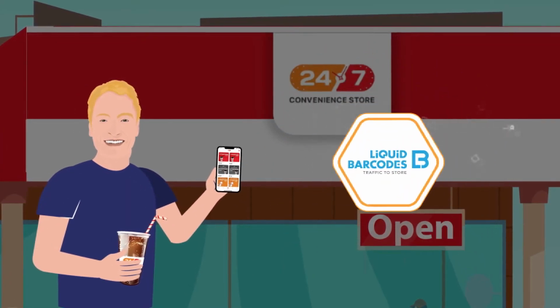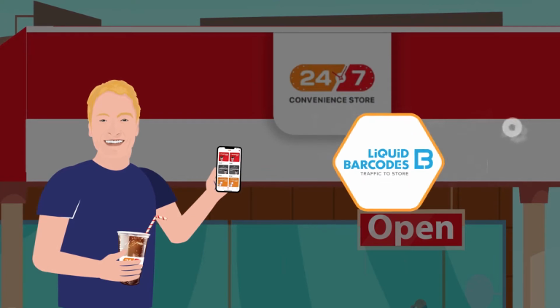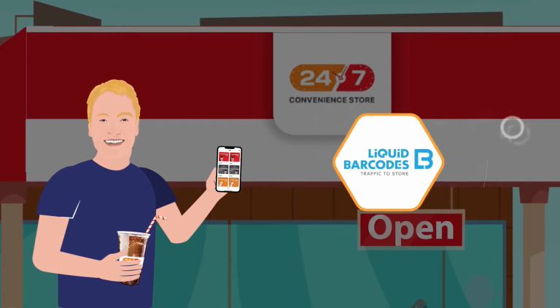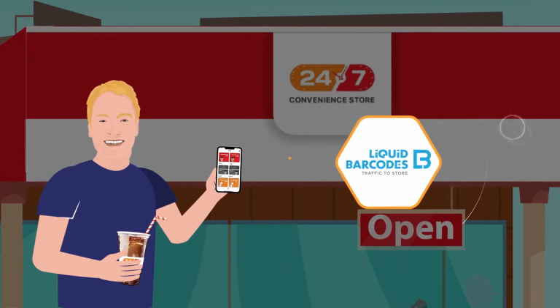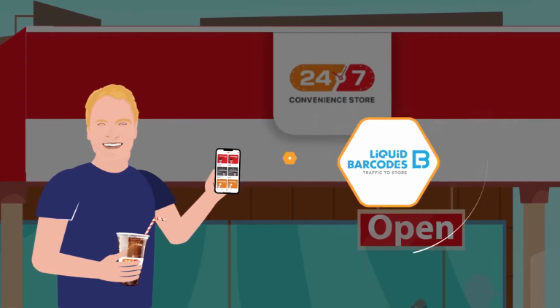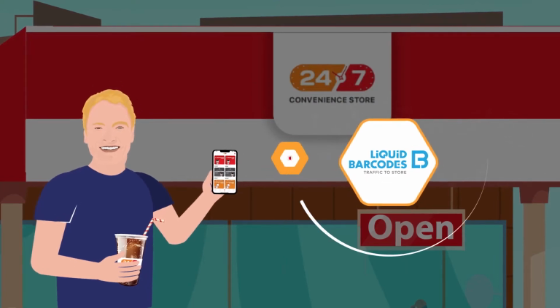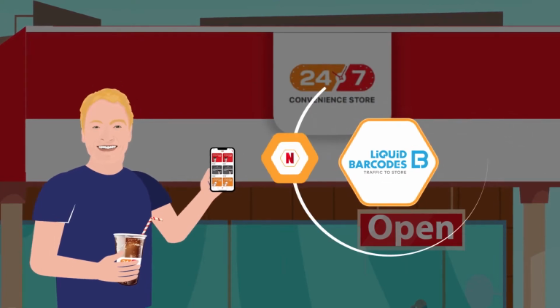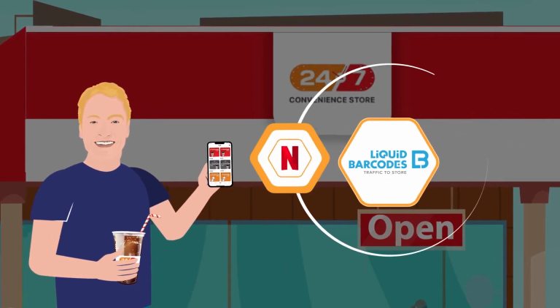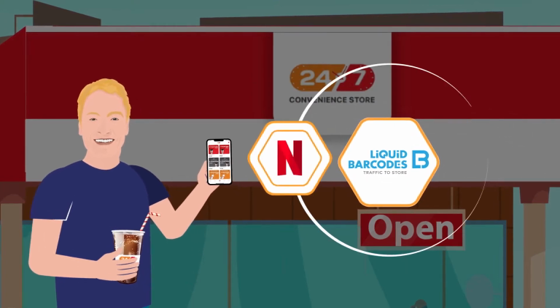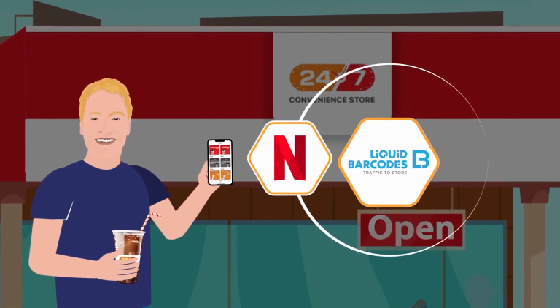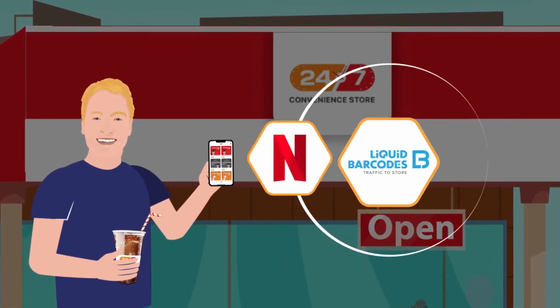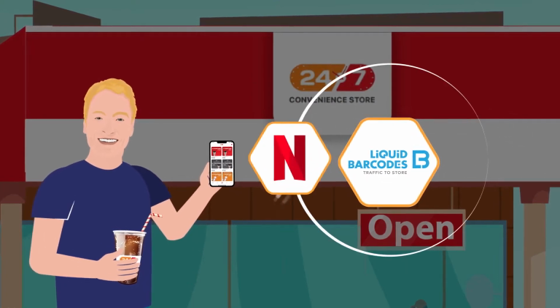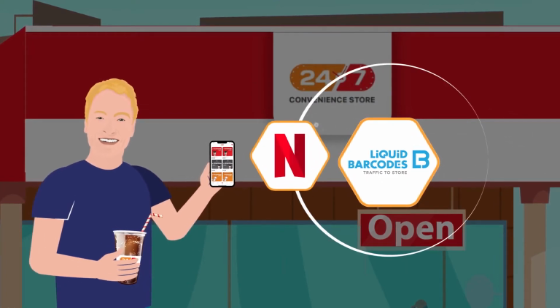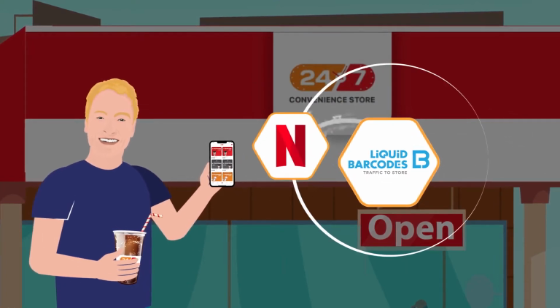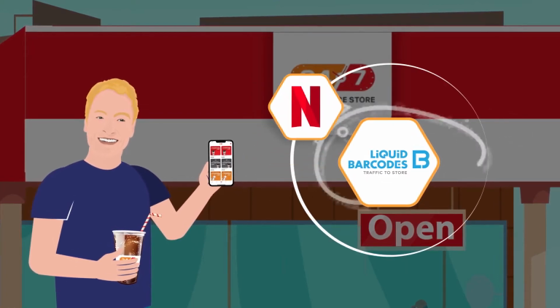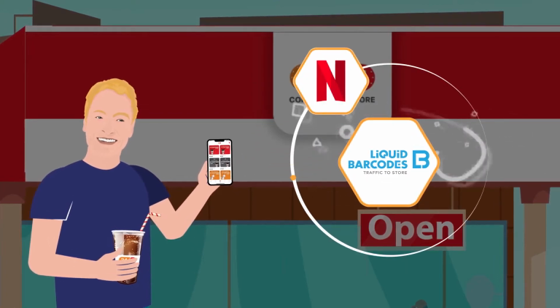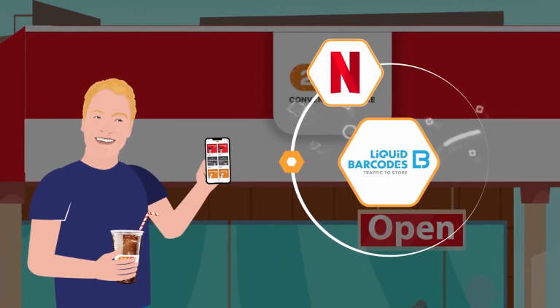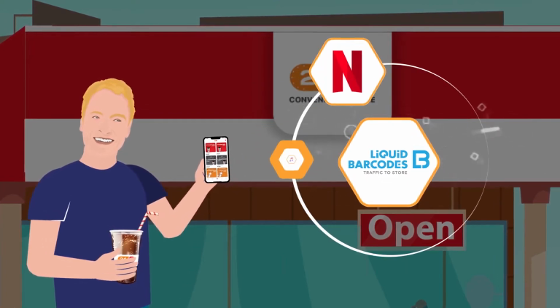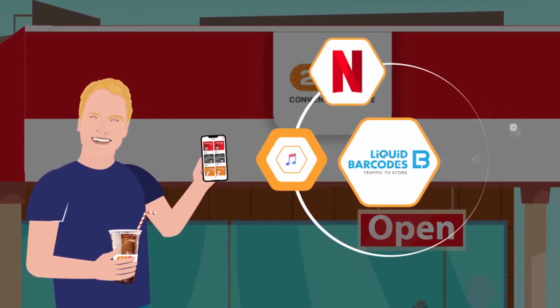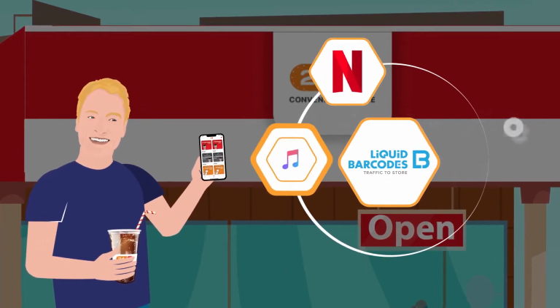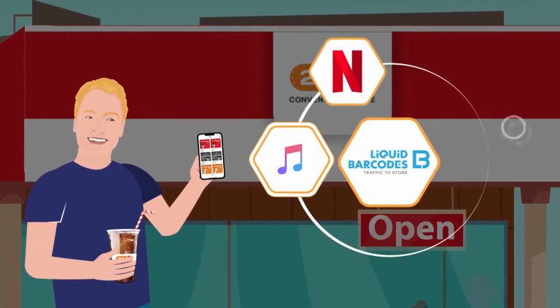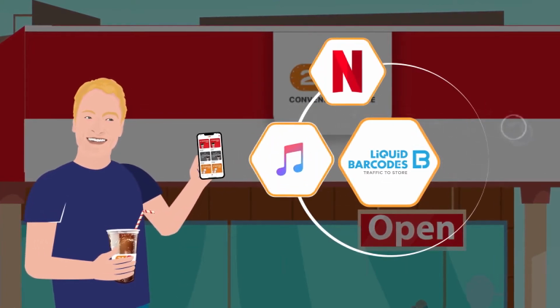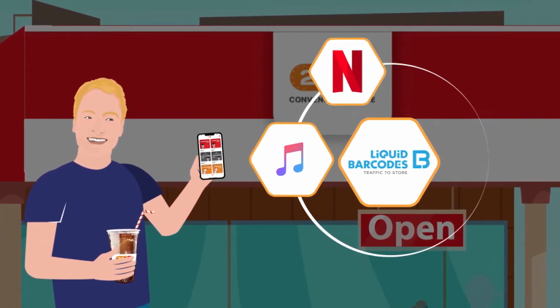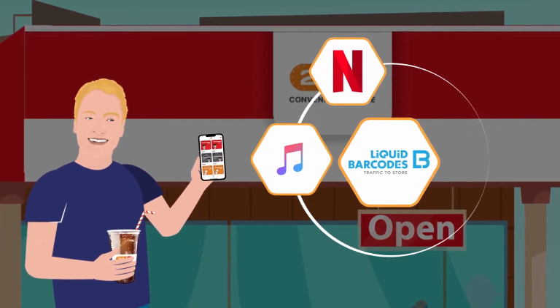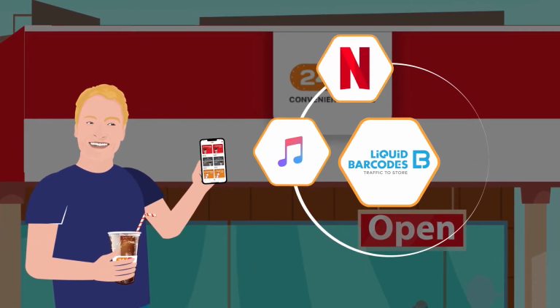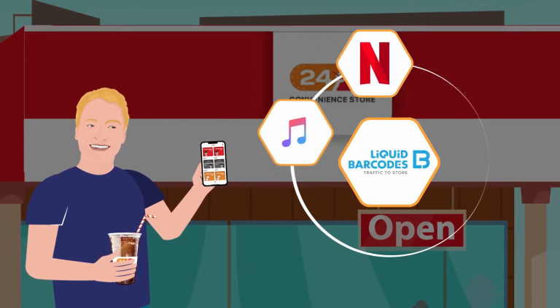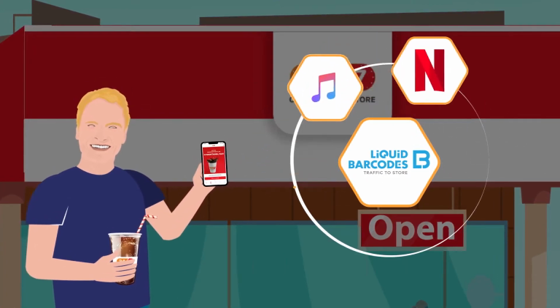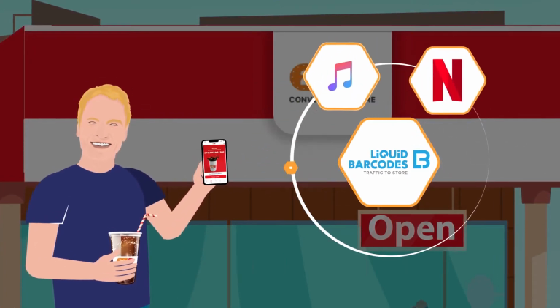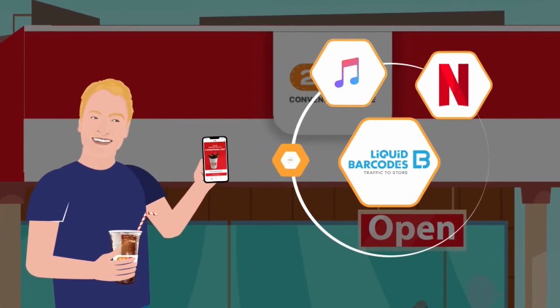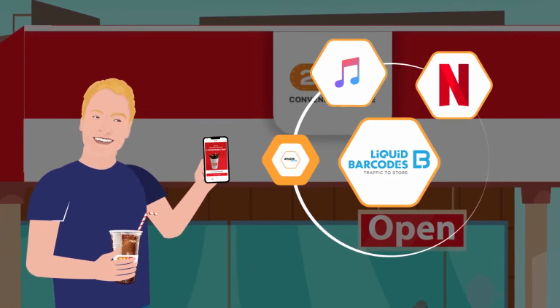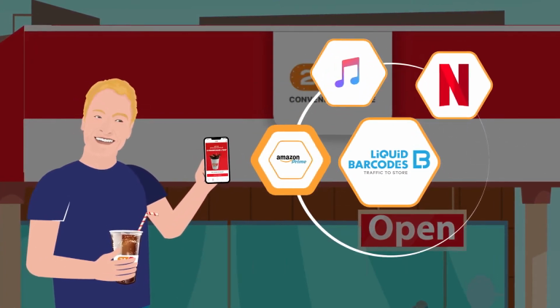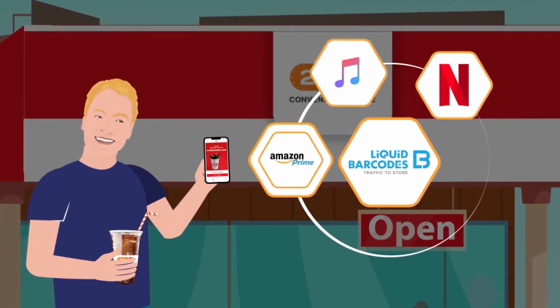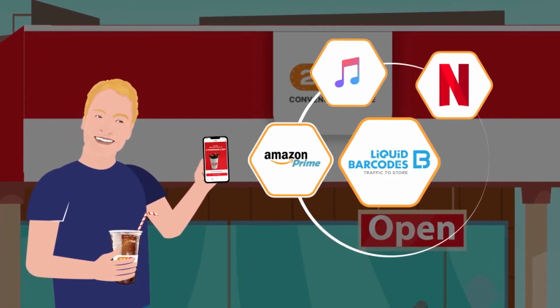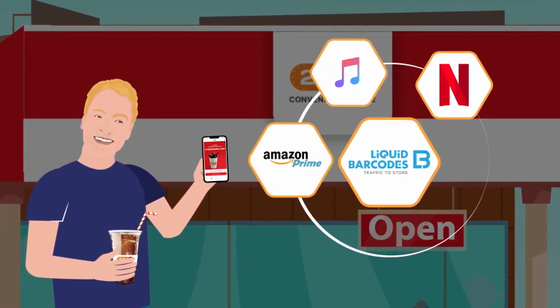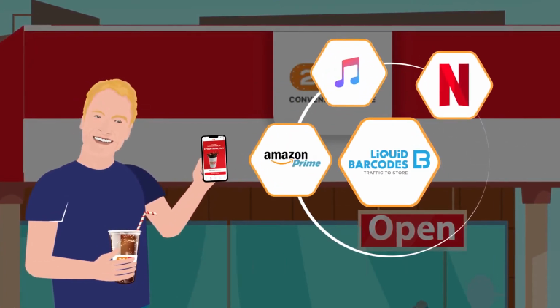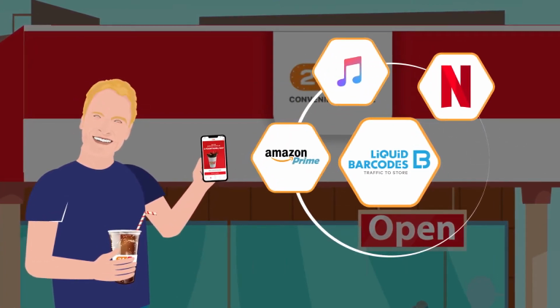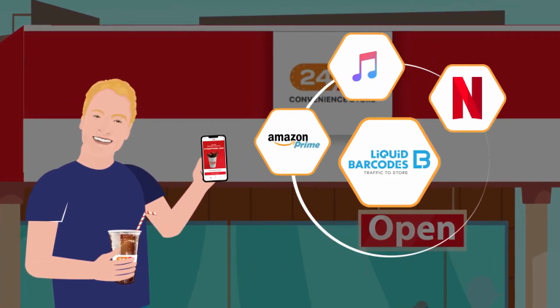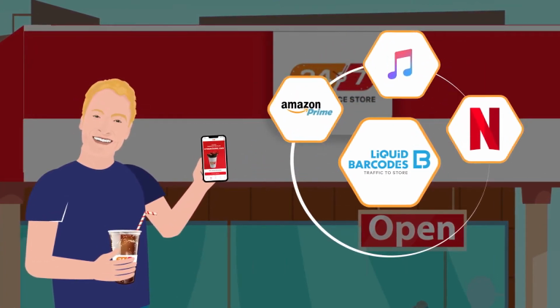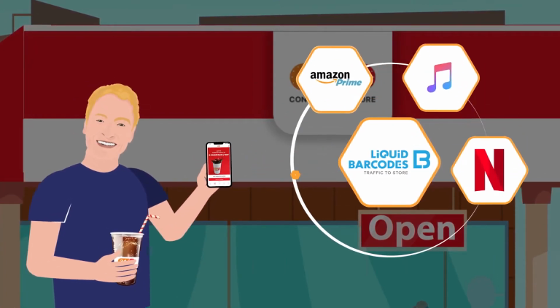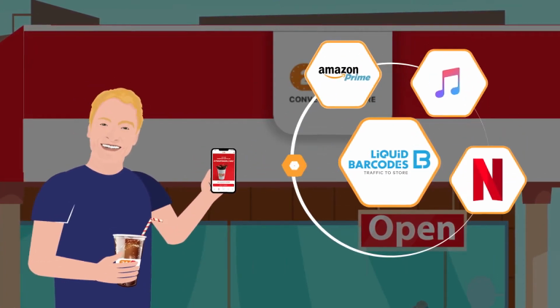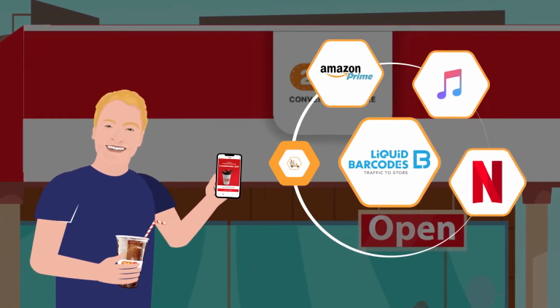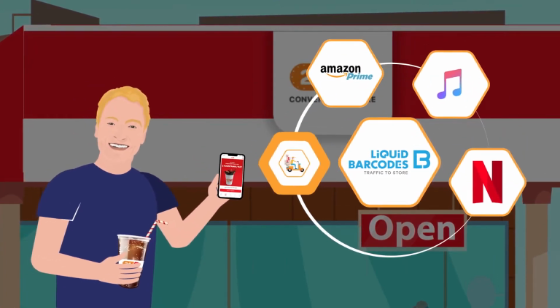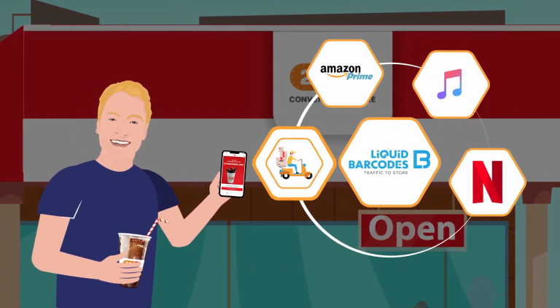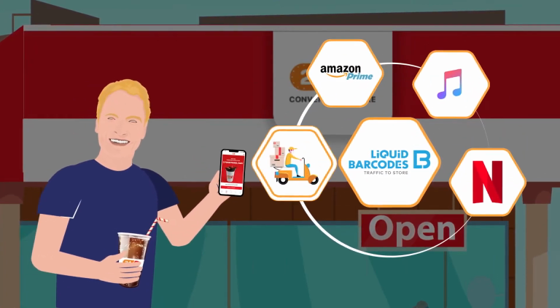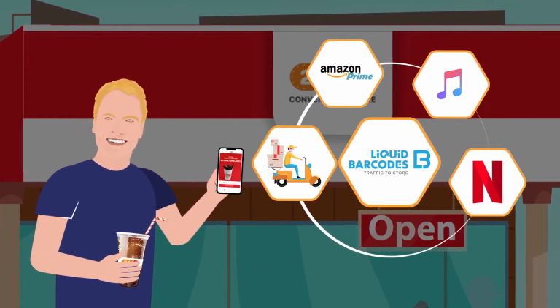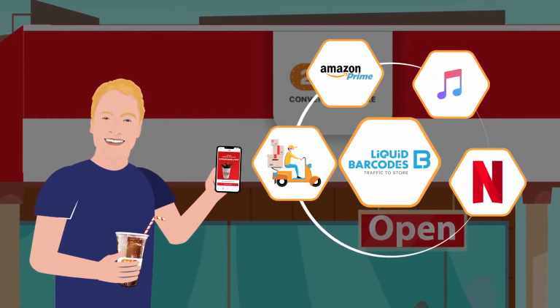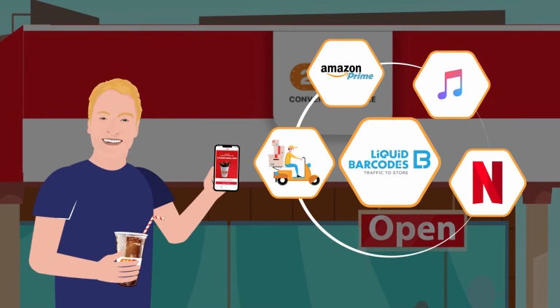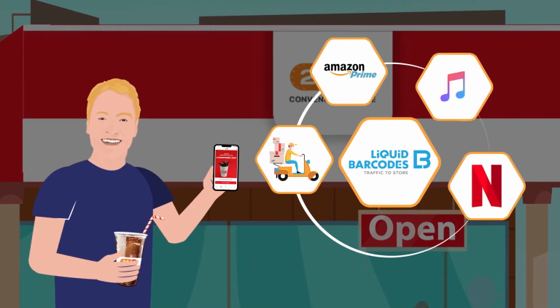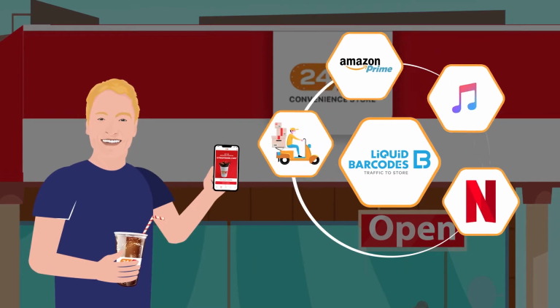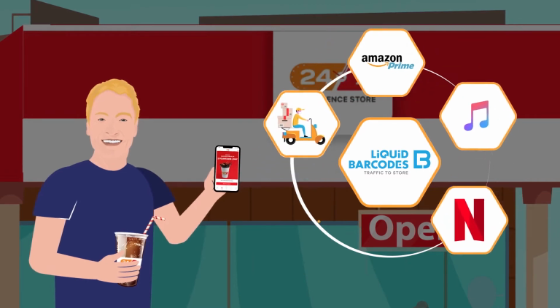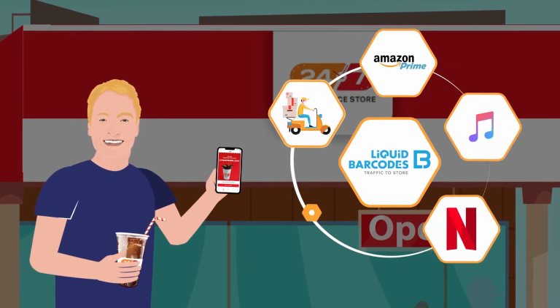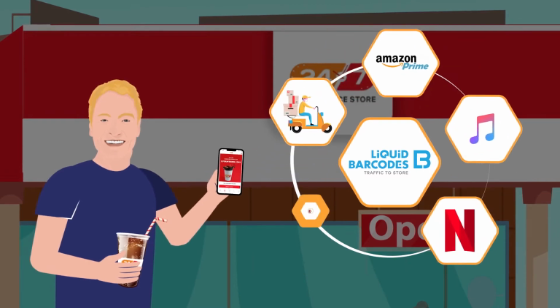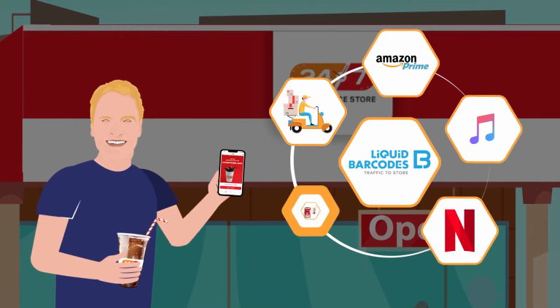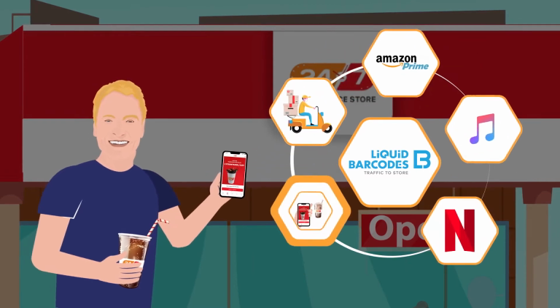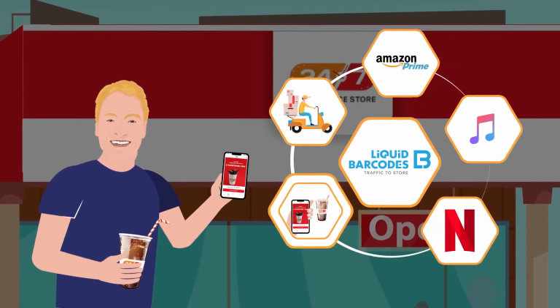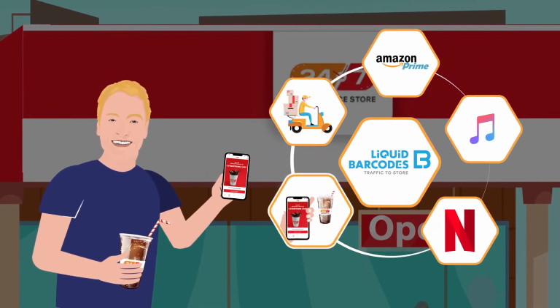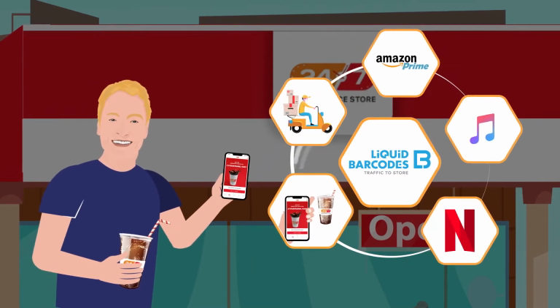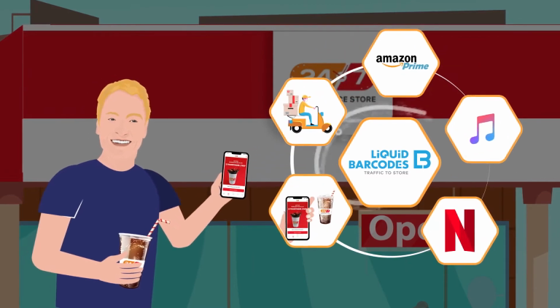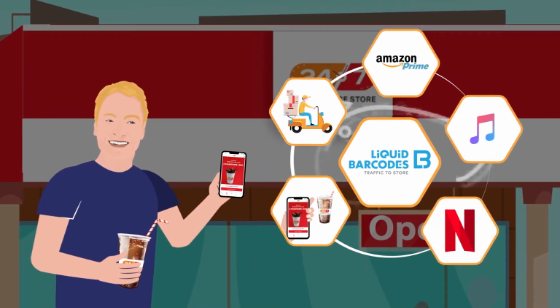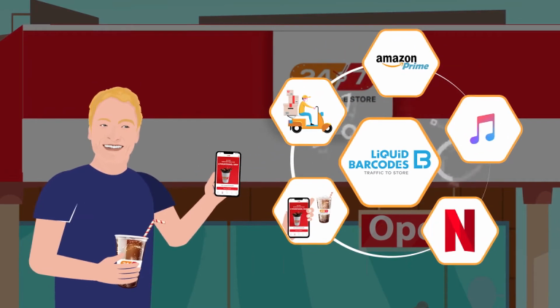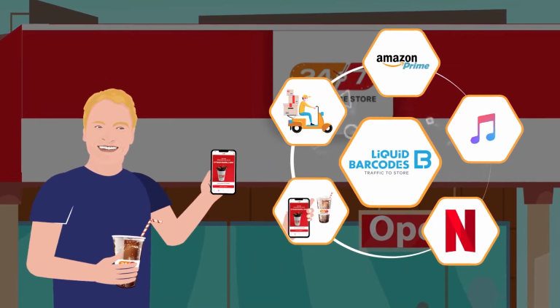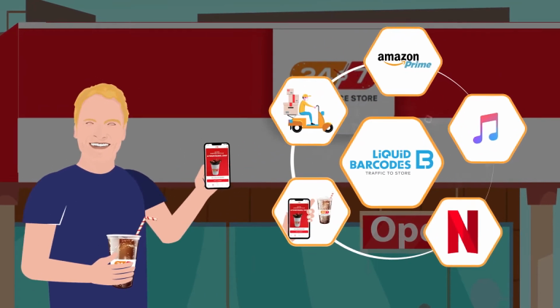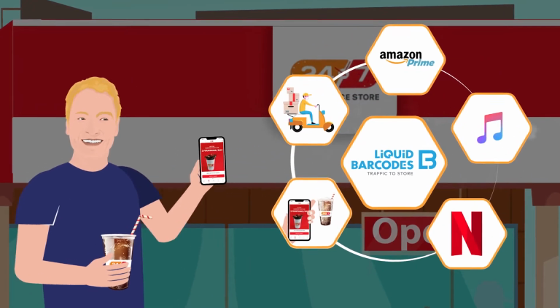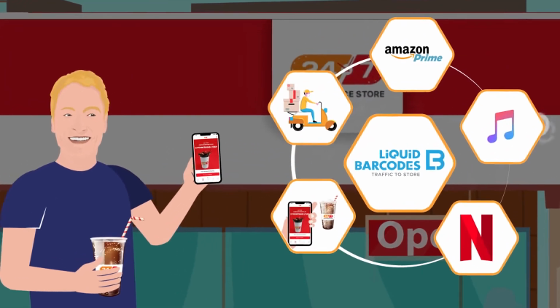Think Netflix, Apple Music, Amazon Prime, food deliveries — and now beverage at a scan.